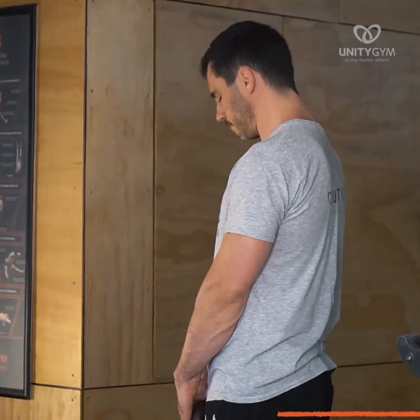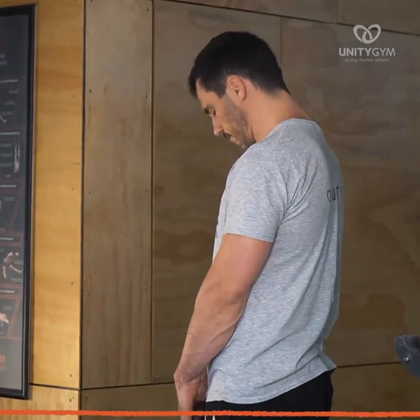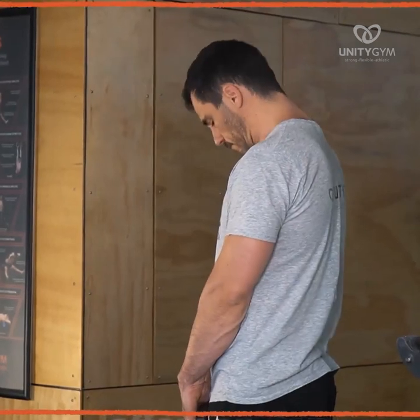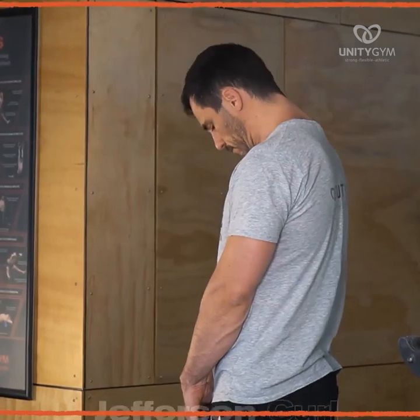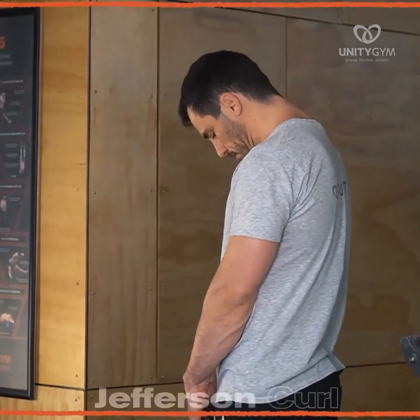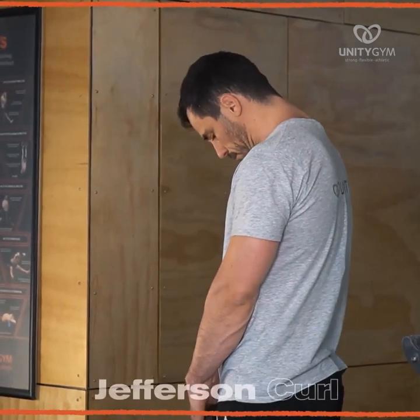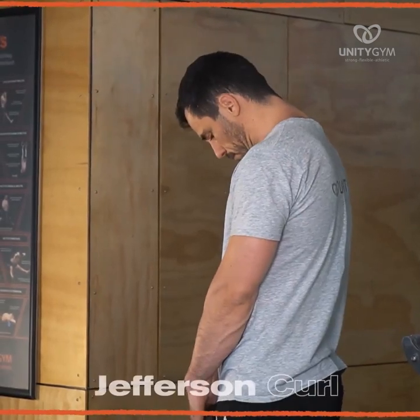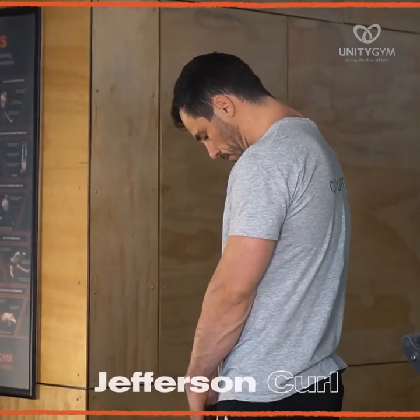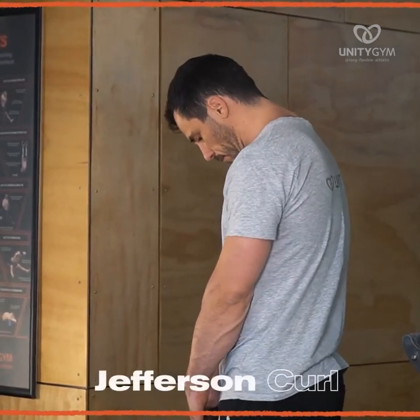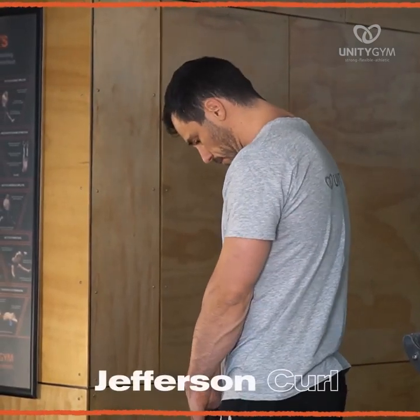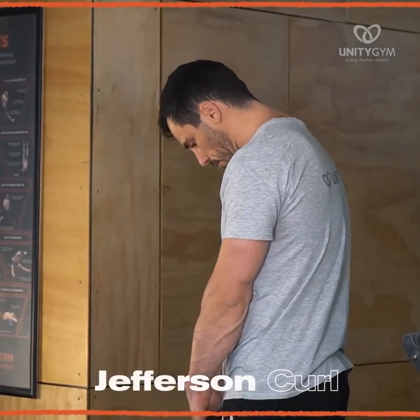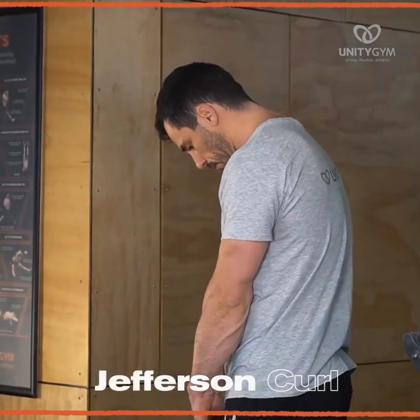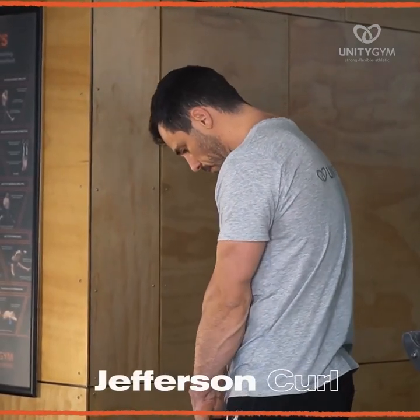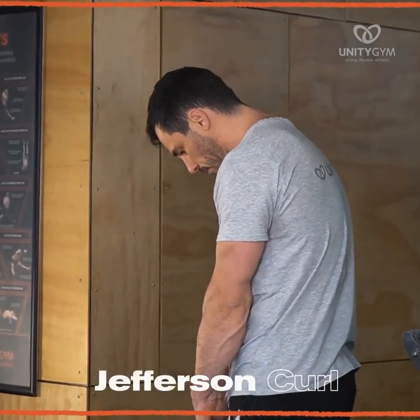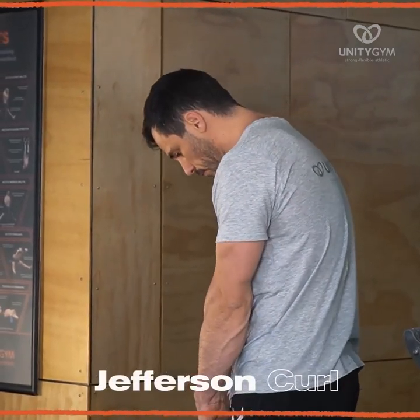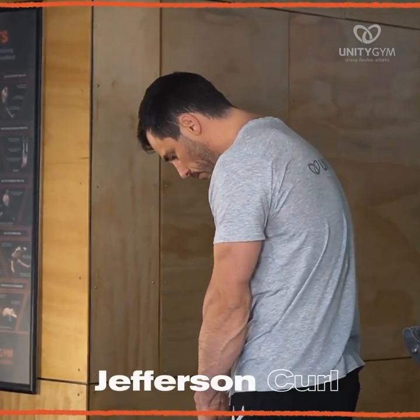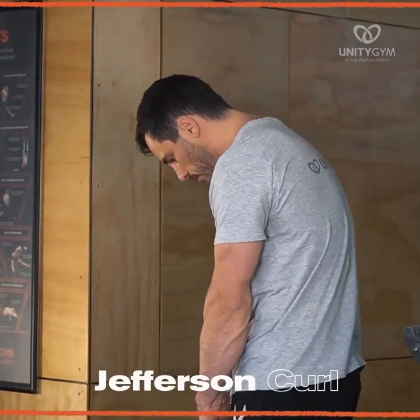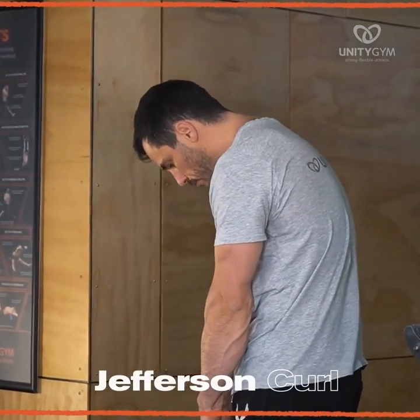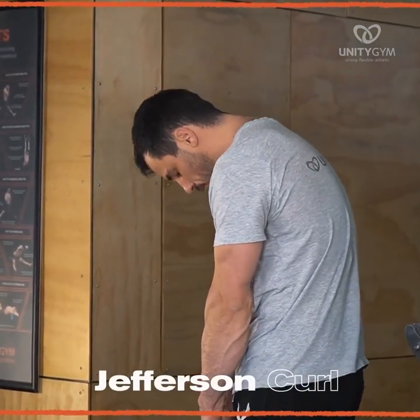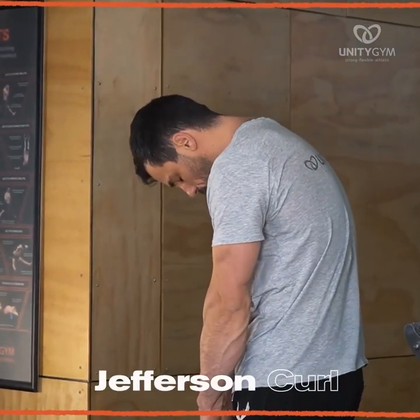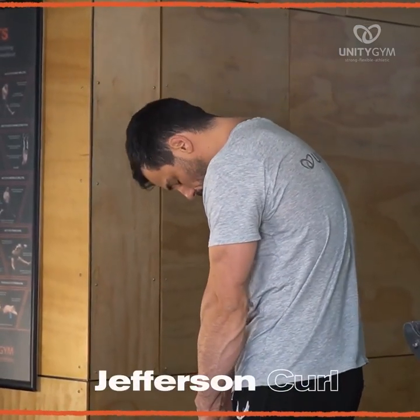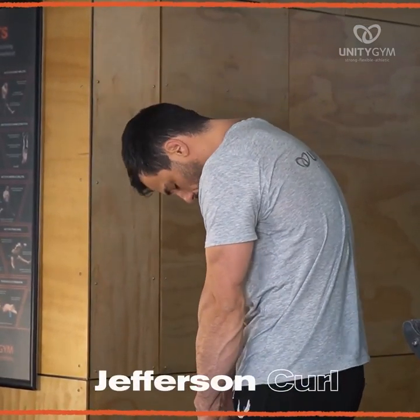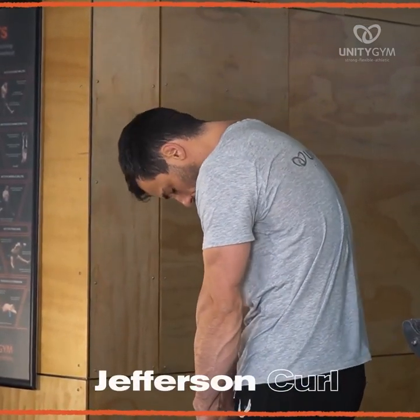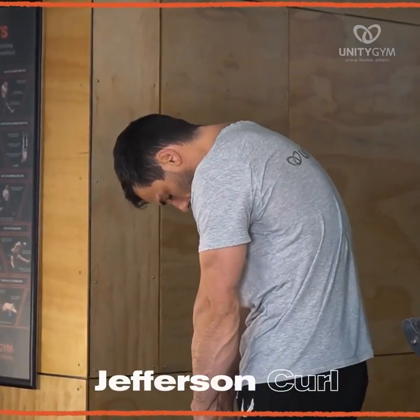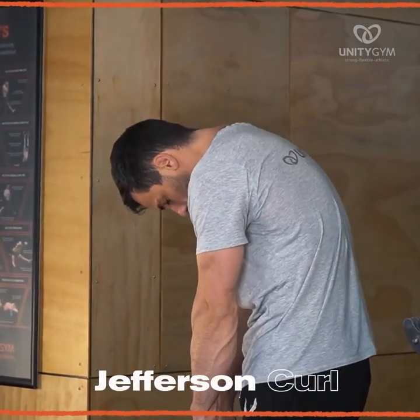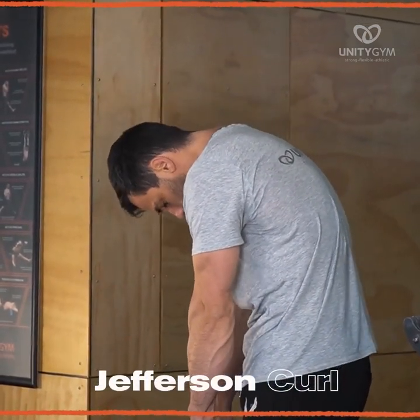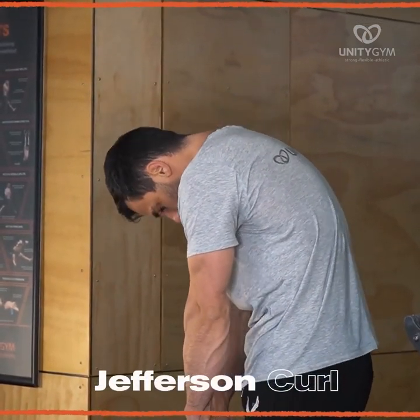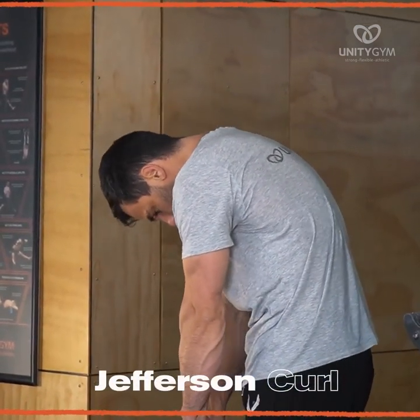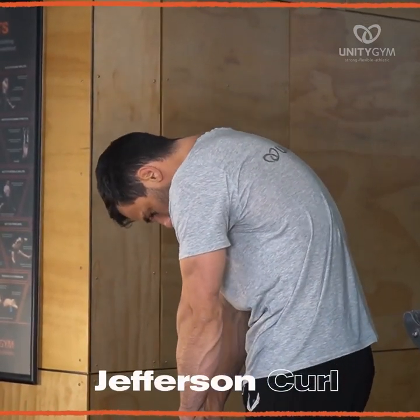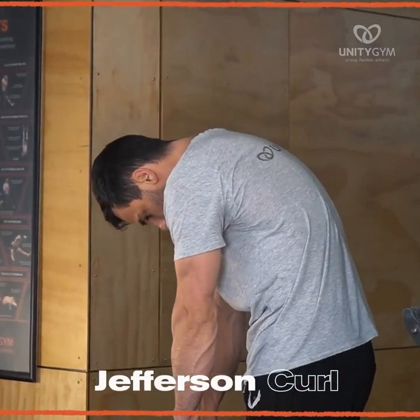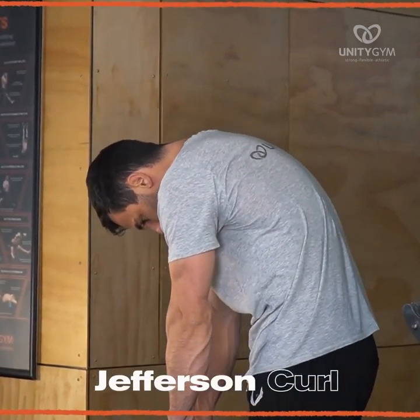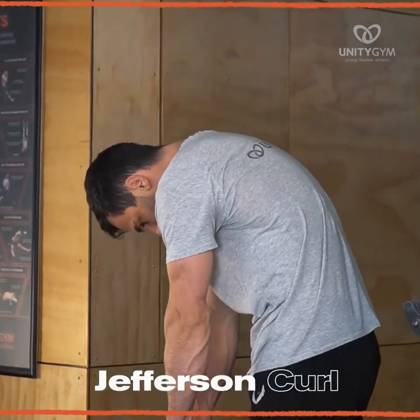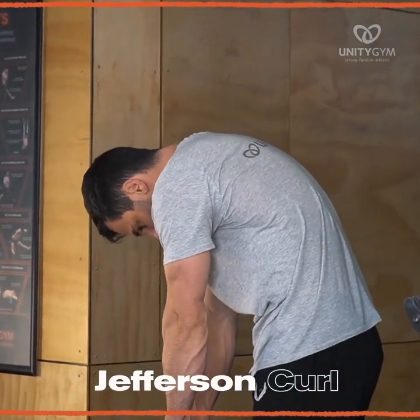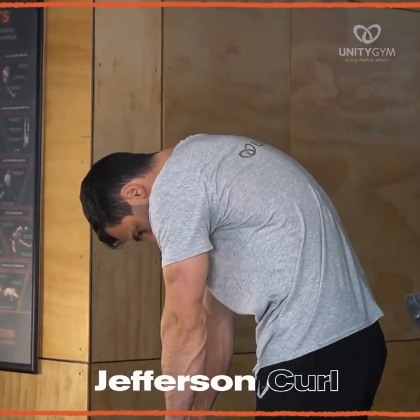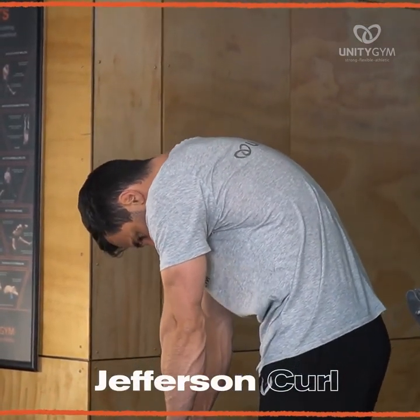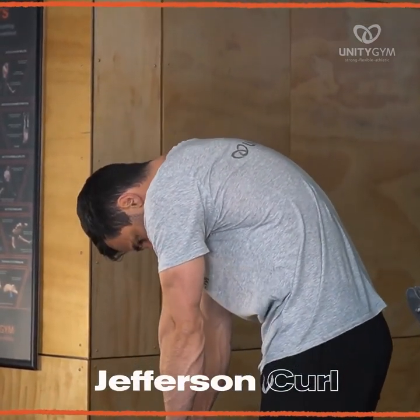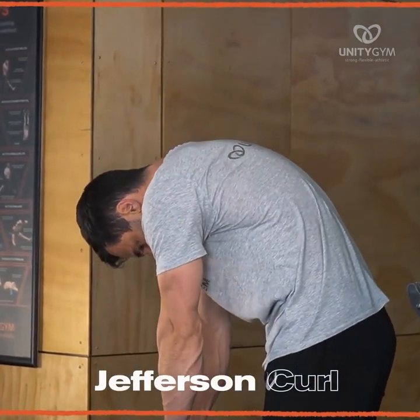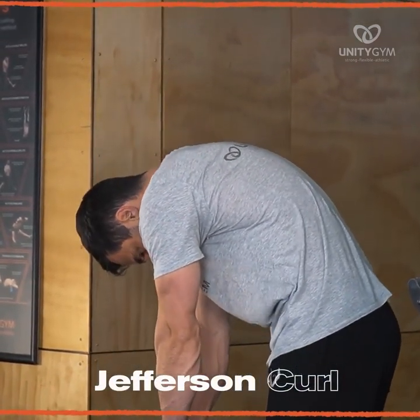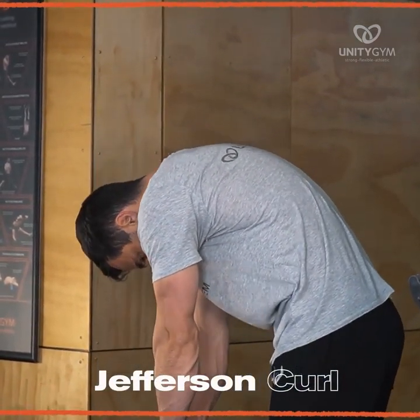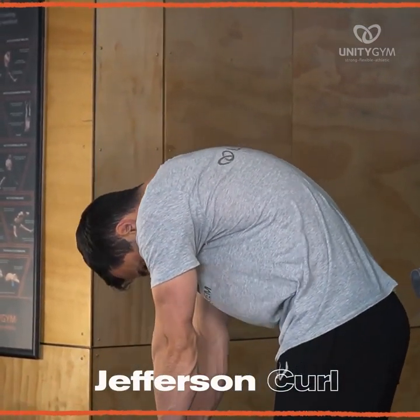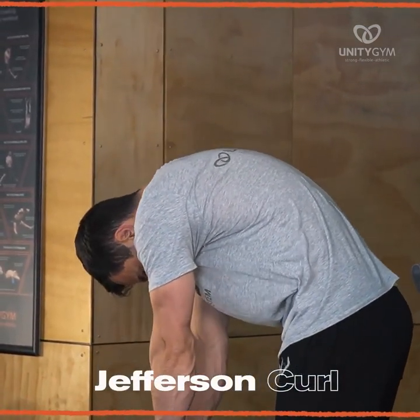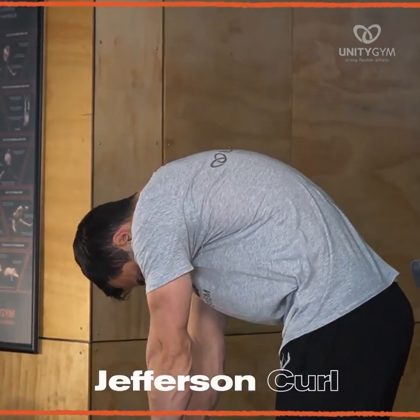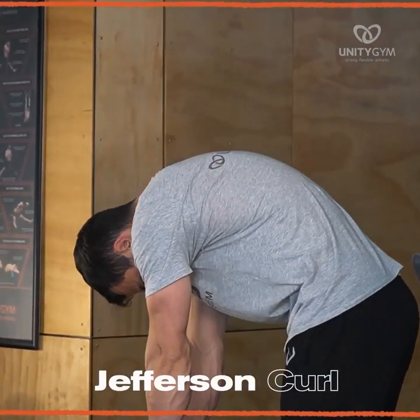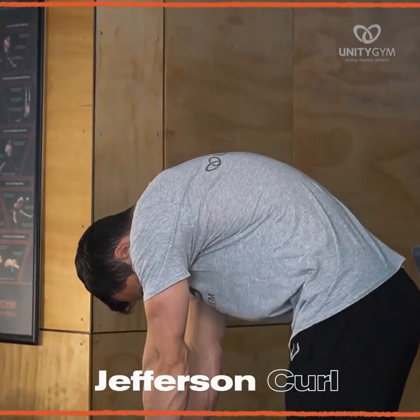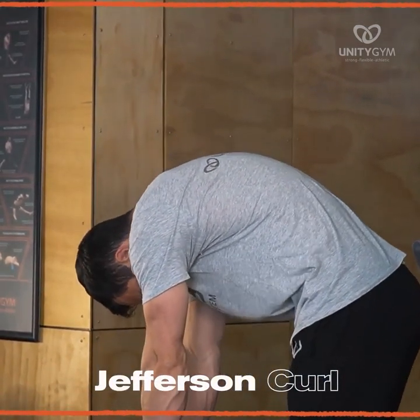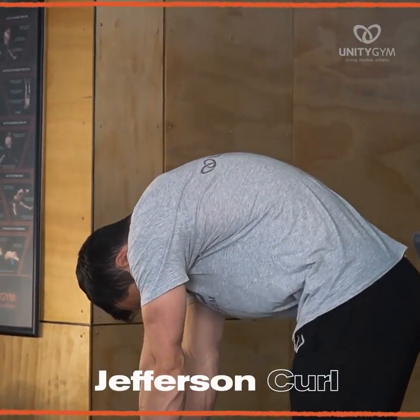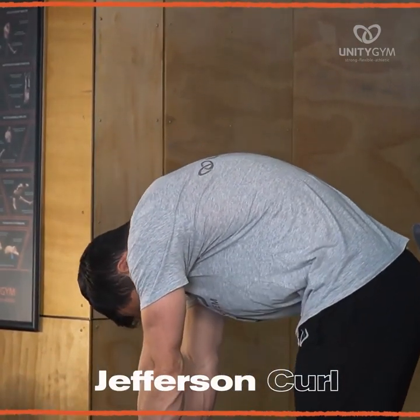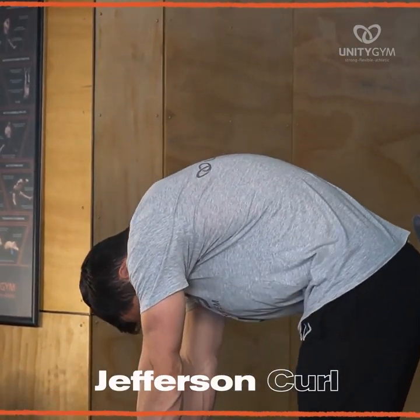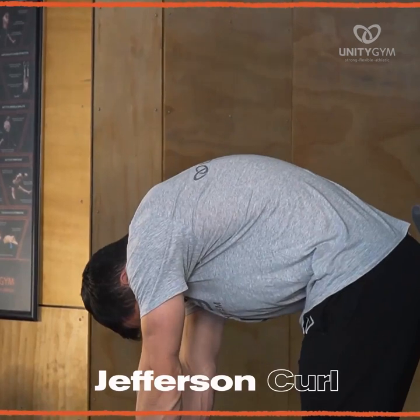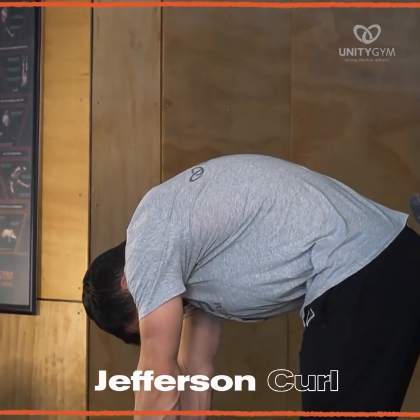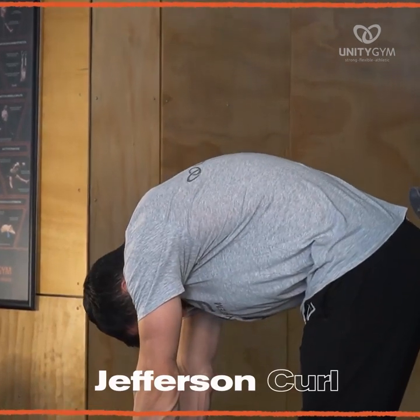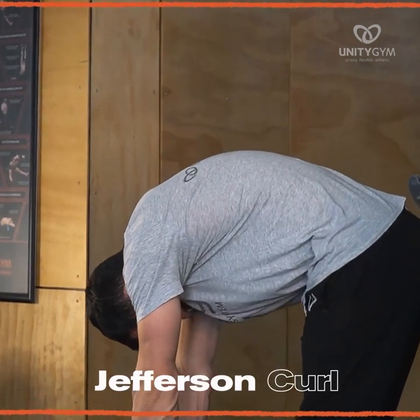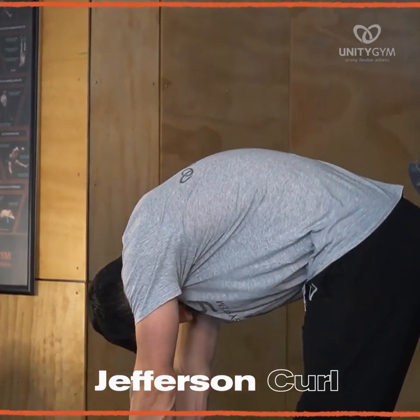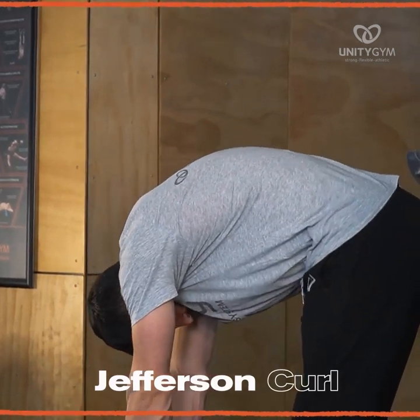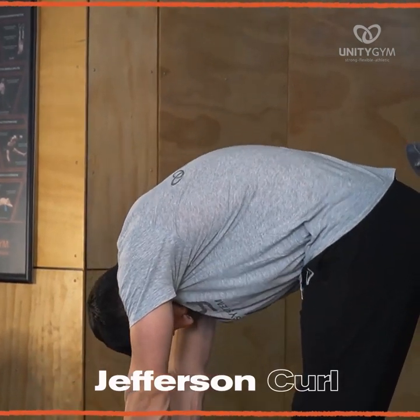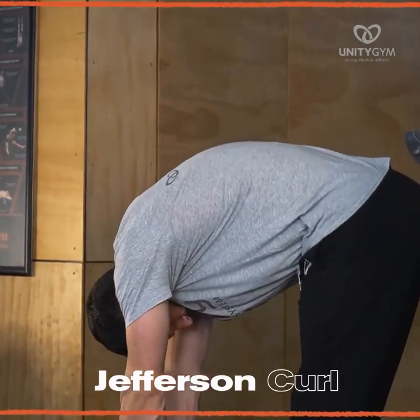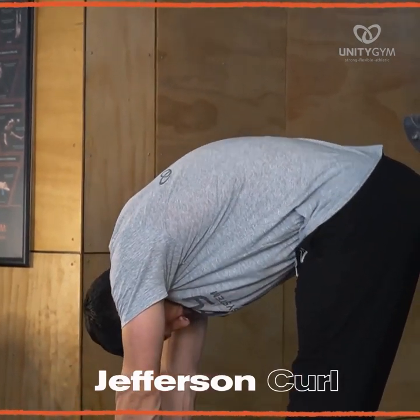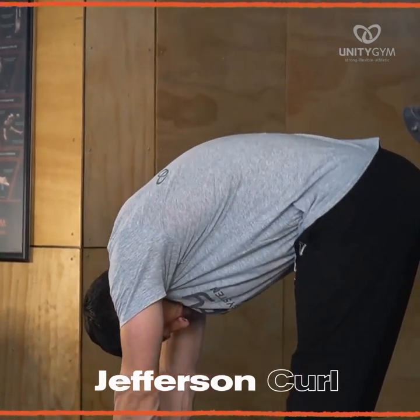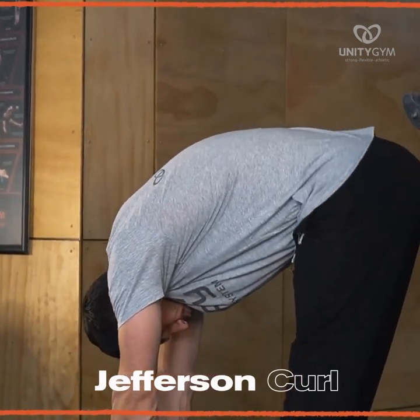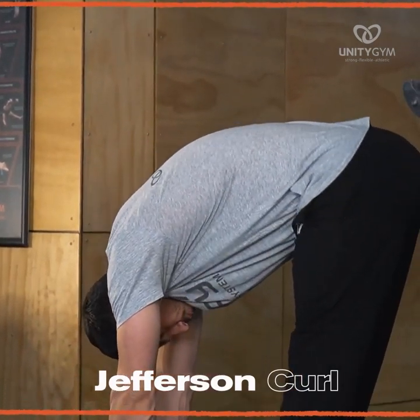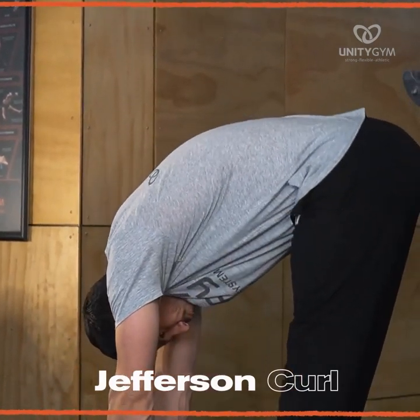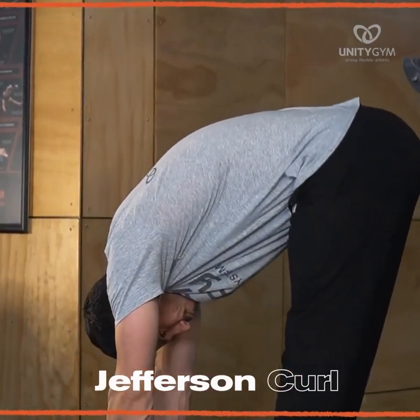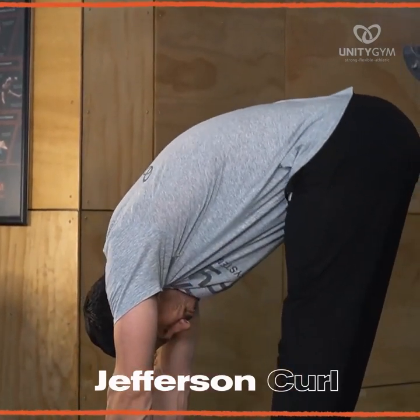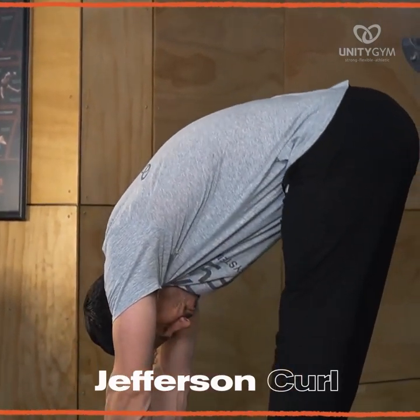Jefferson Curl. We use the Jefferson Curl to develop spine mobility and to strengthen the back and posterior chain.